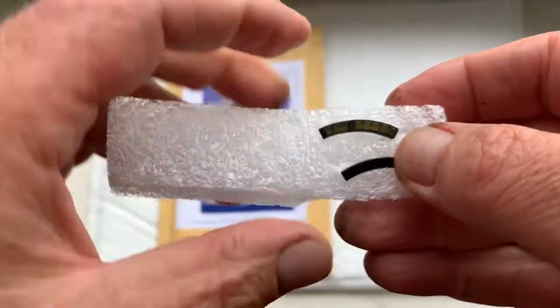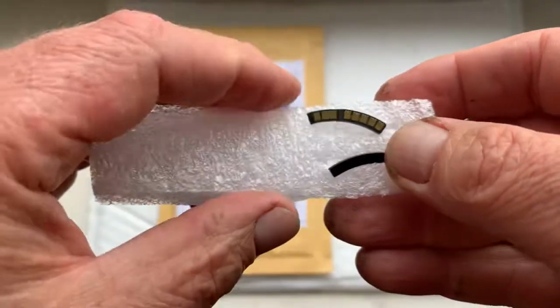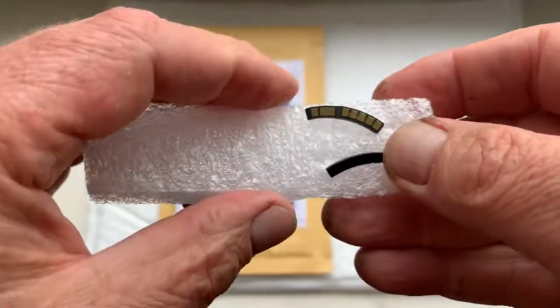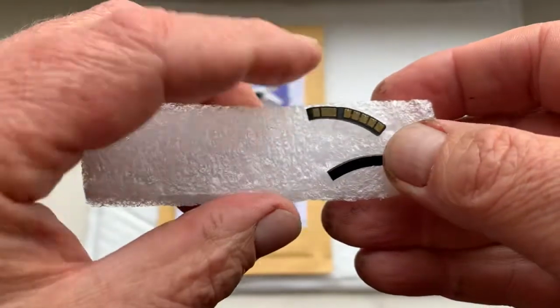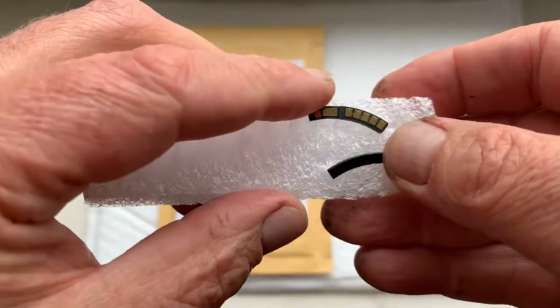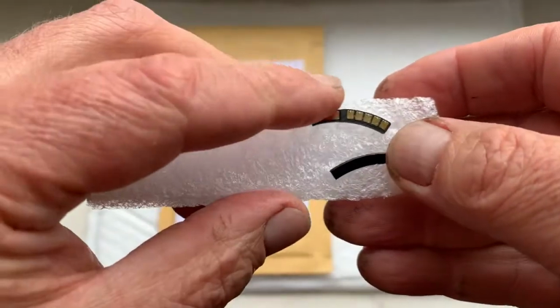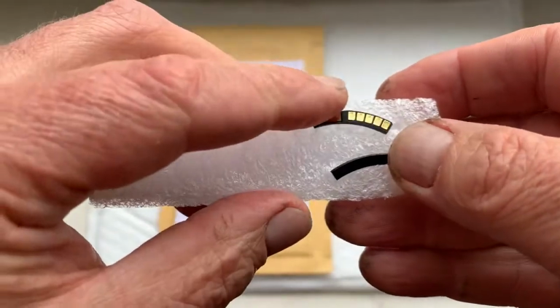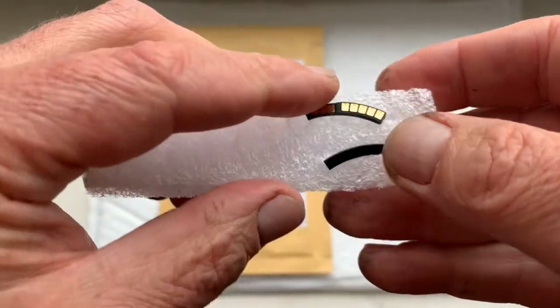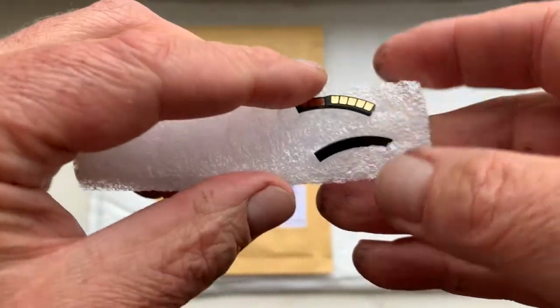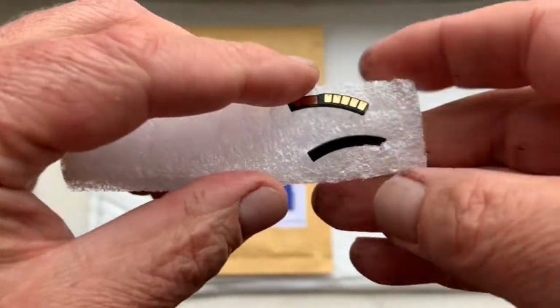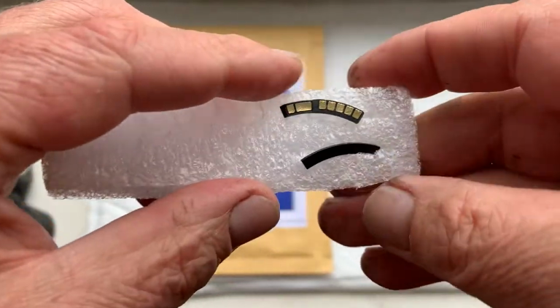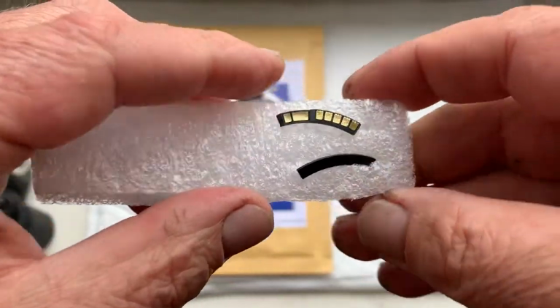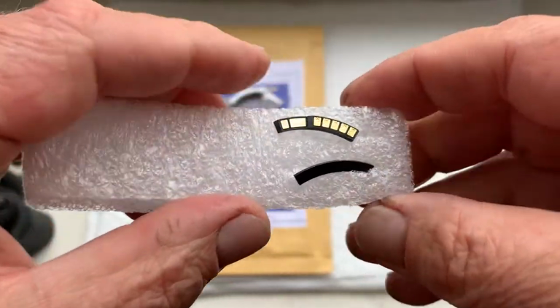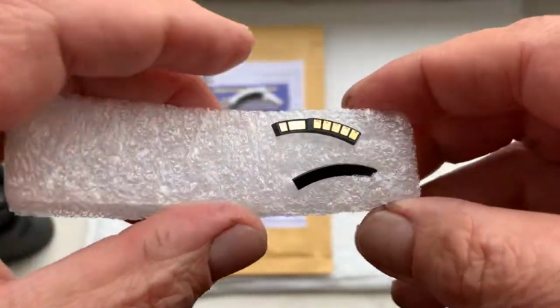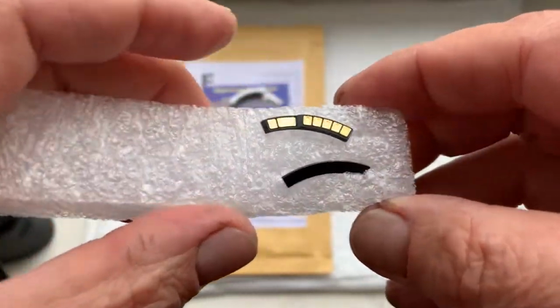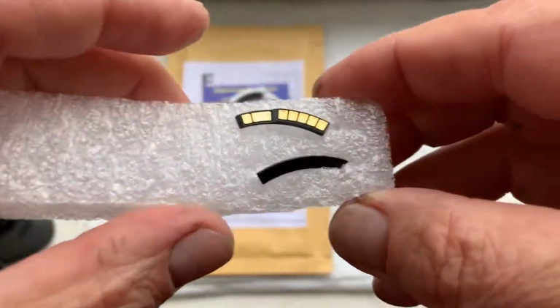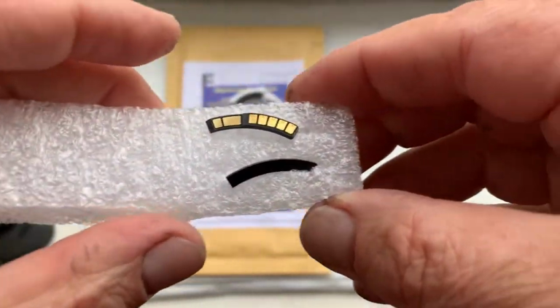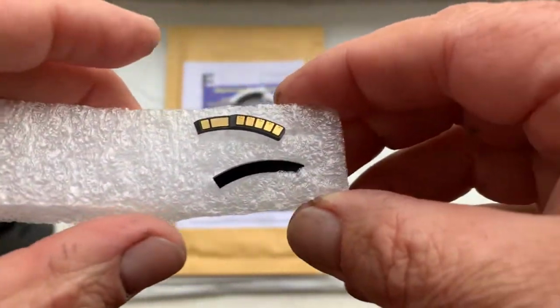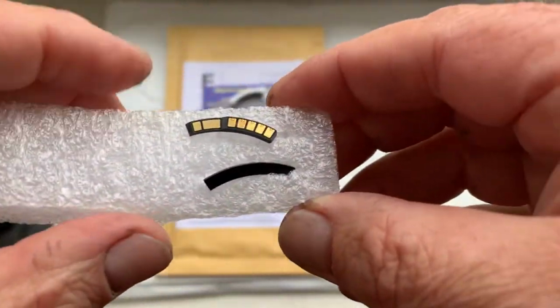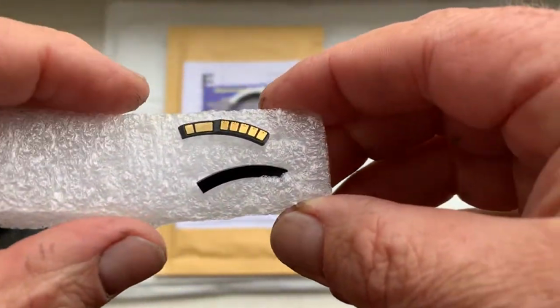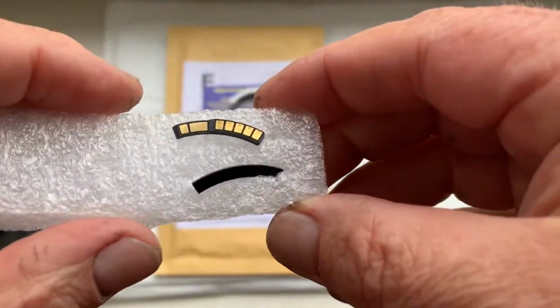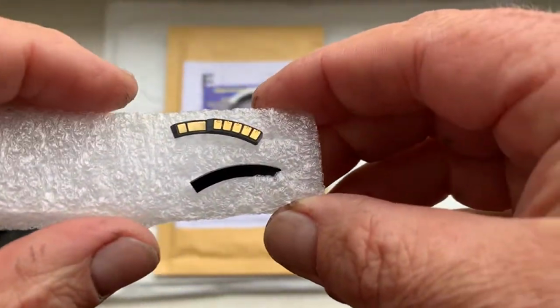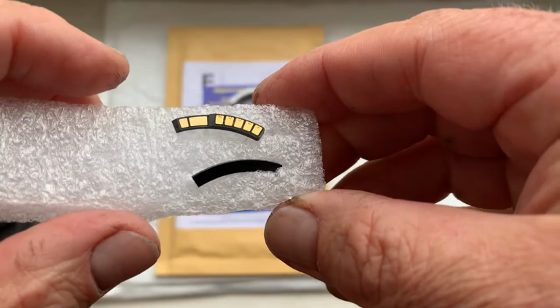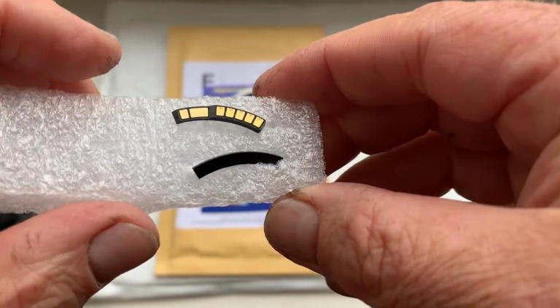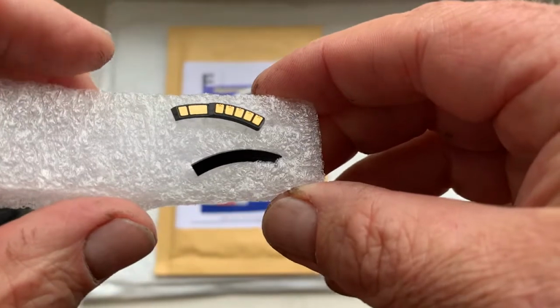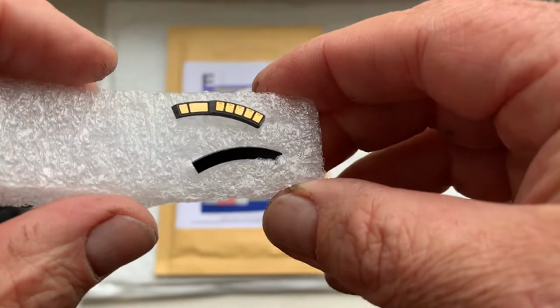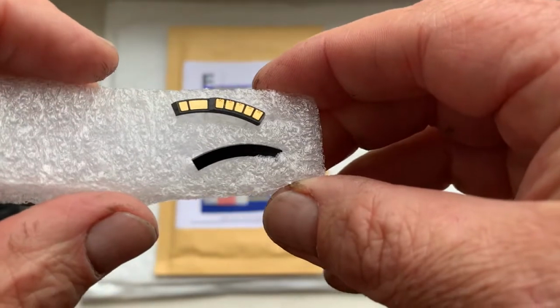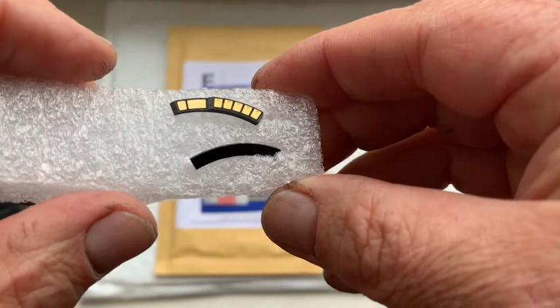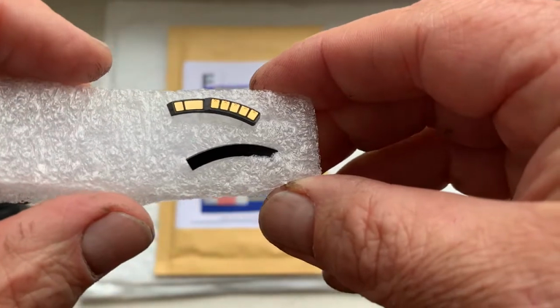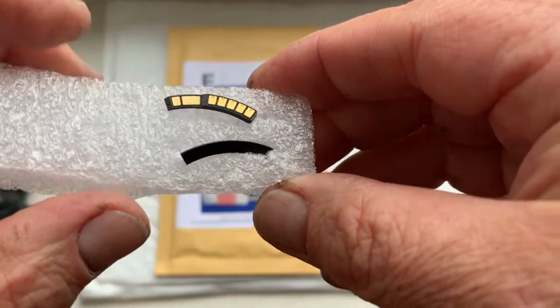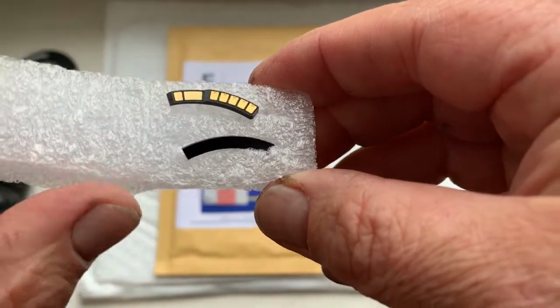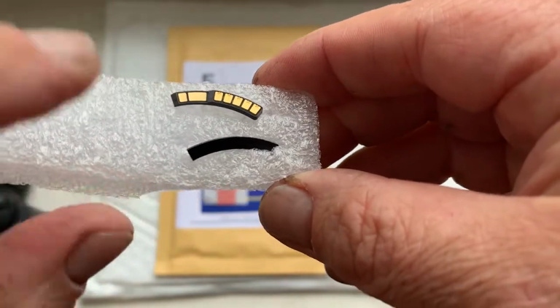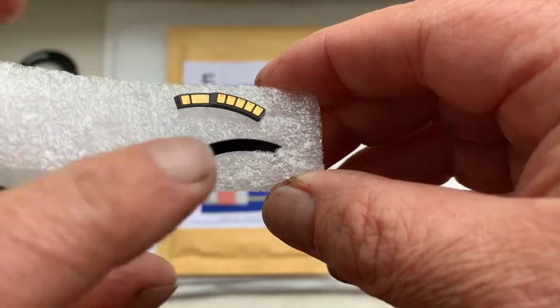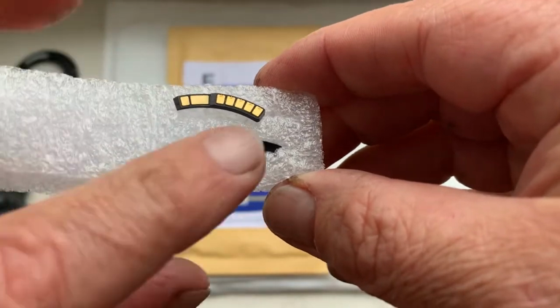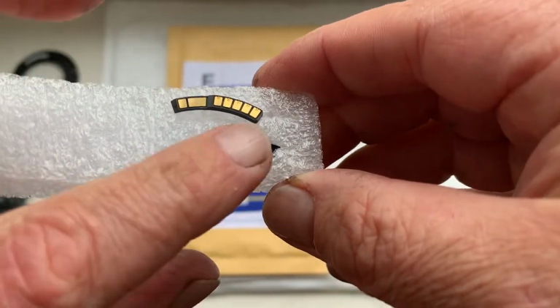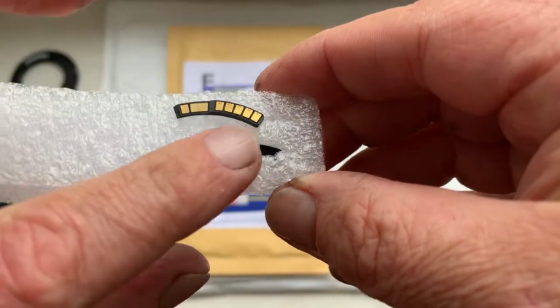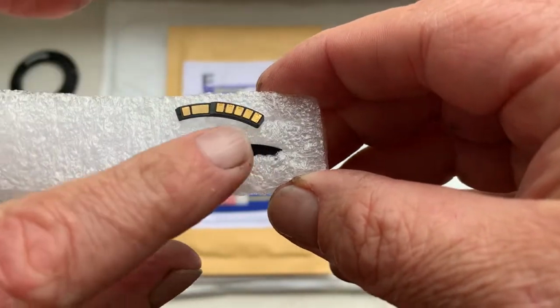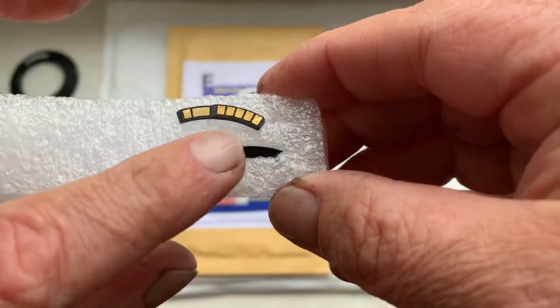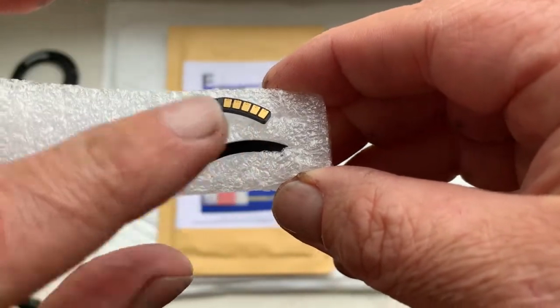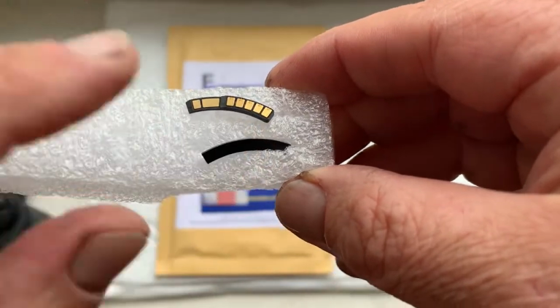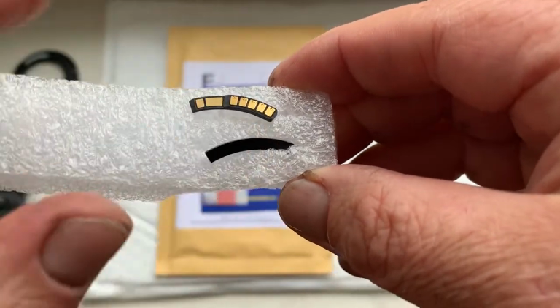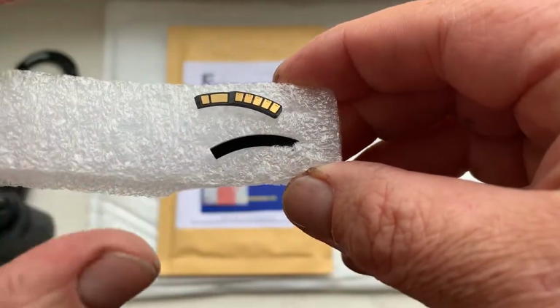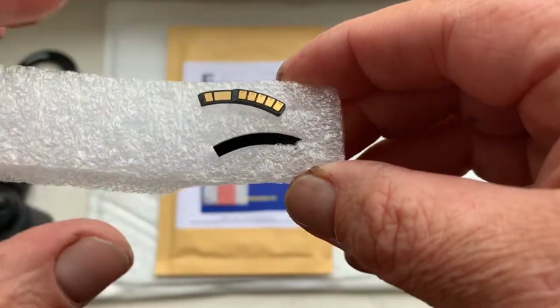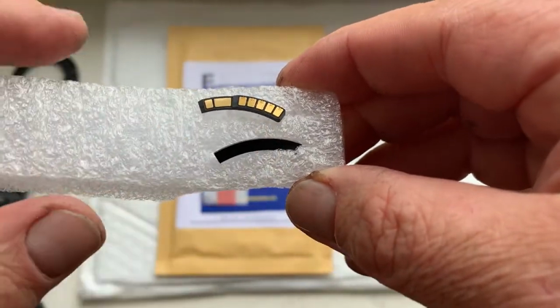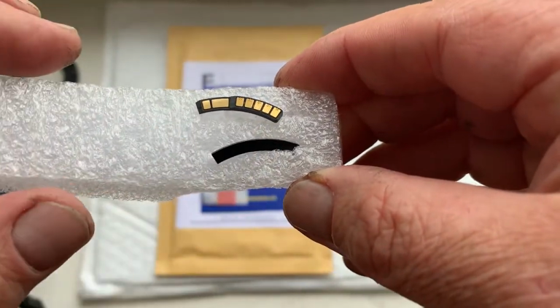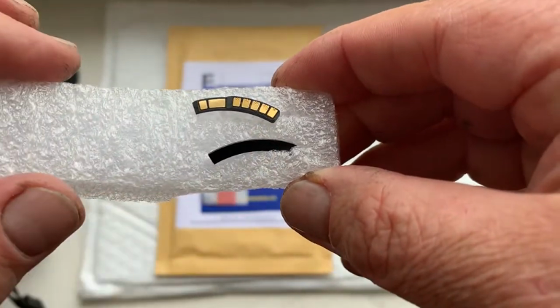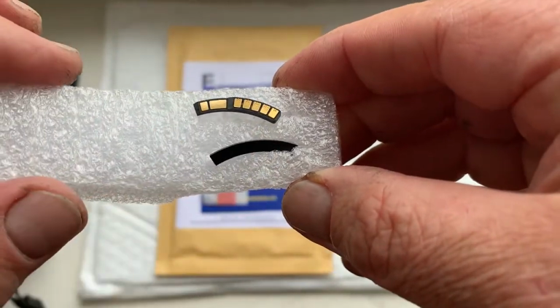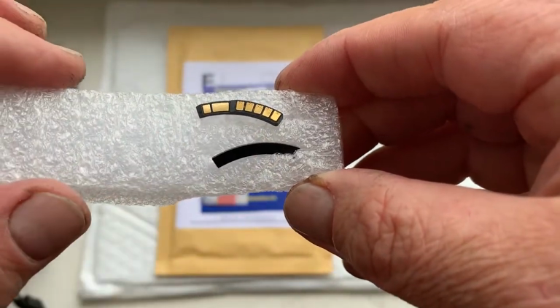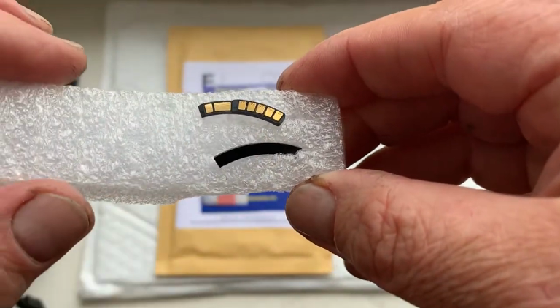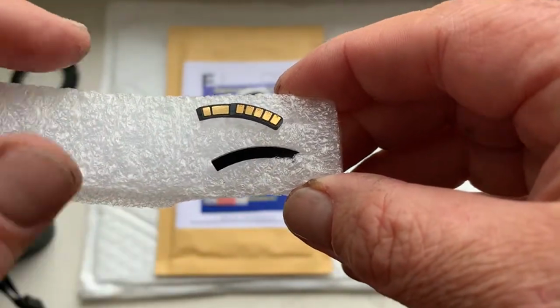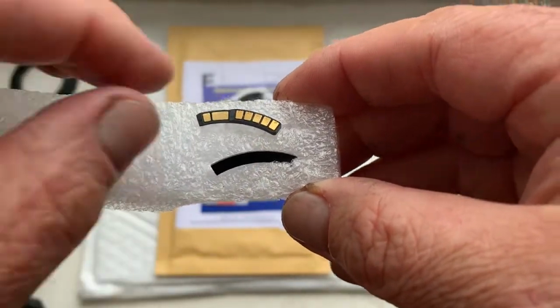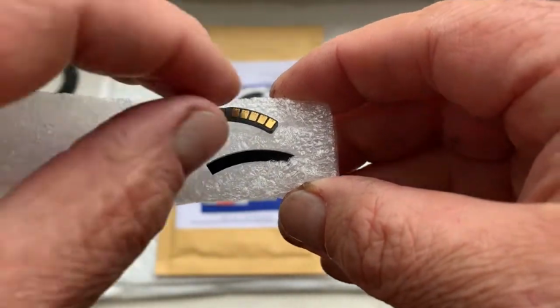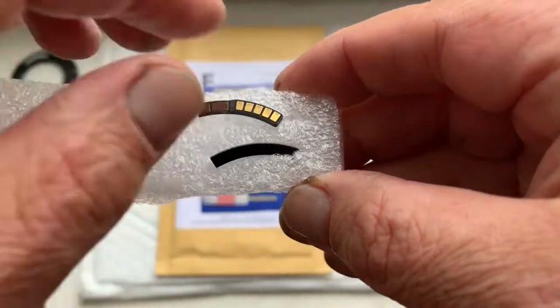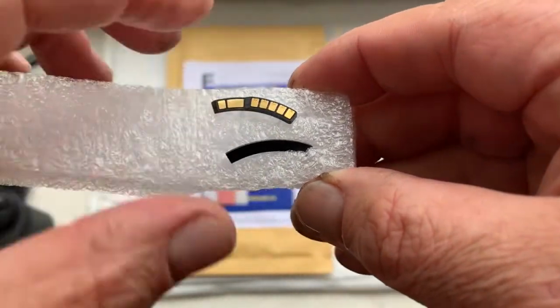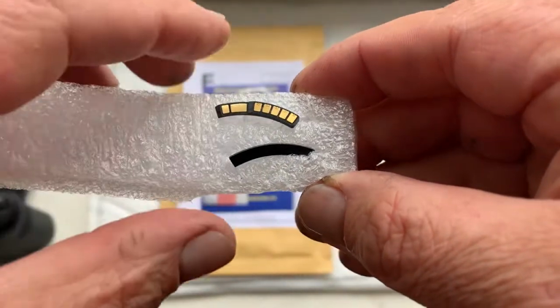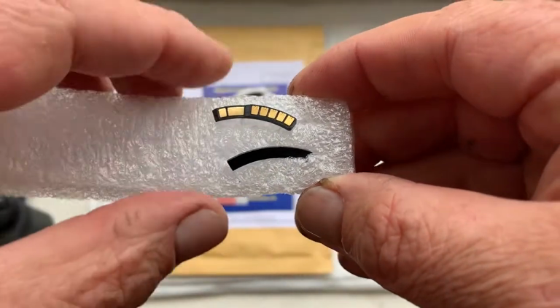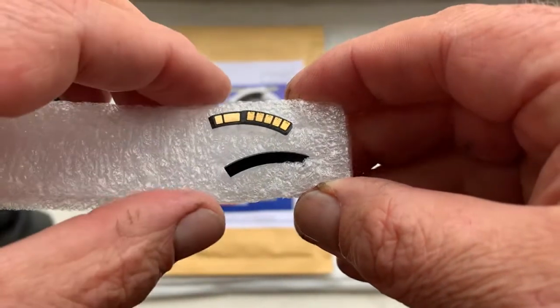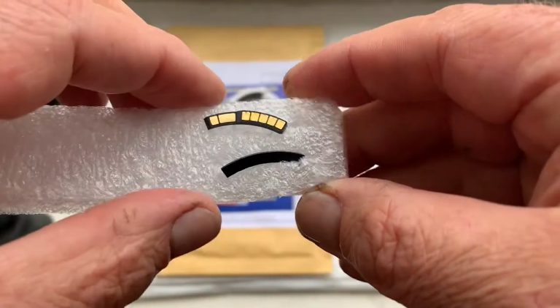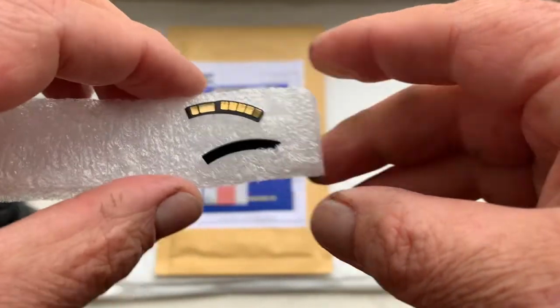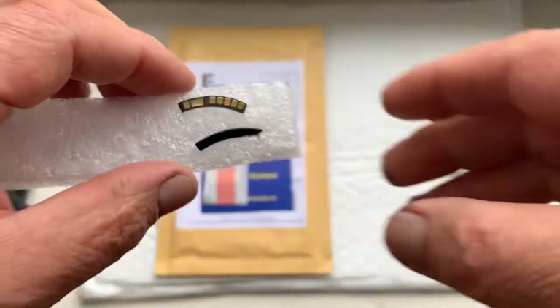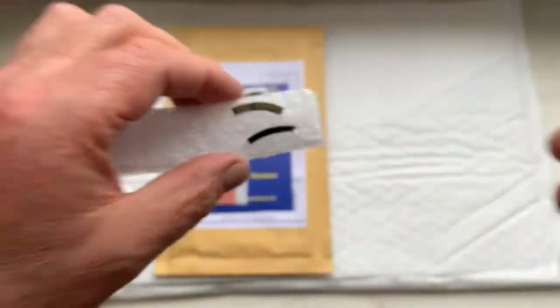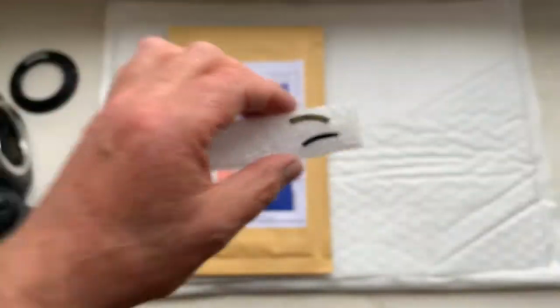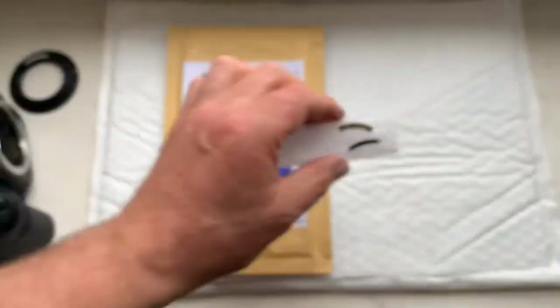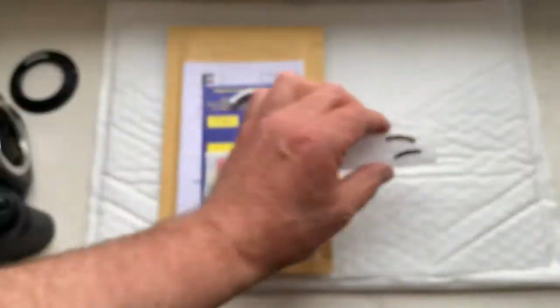The chip will work. This is the chip, and this is the special plate for installing the chip on your lens.